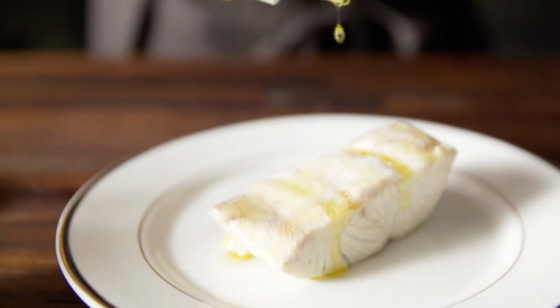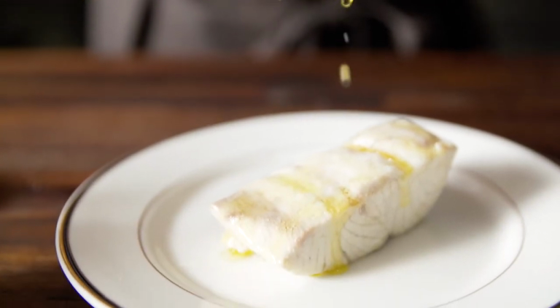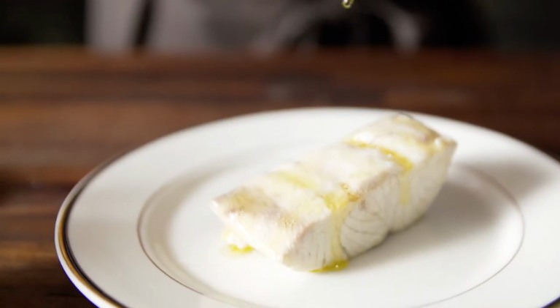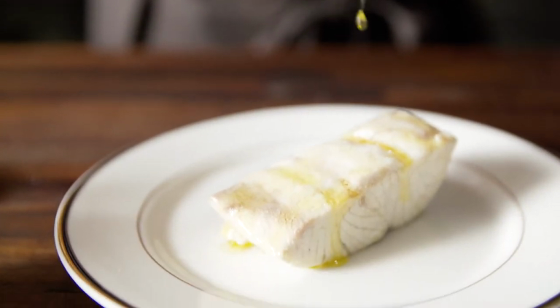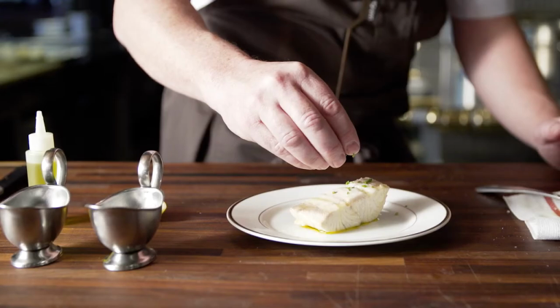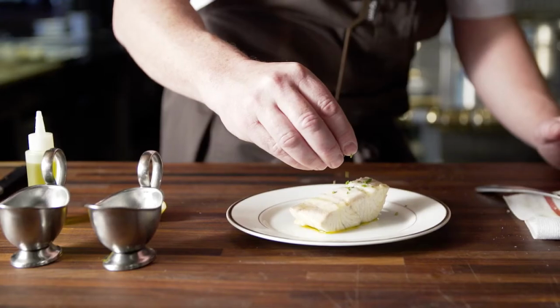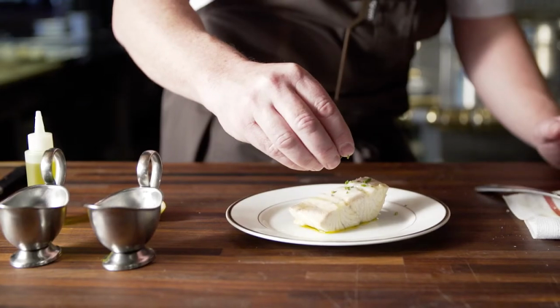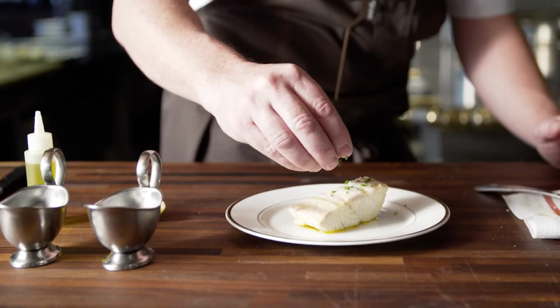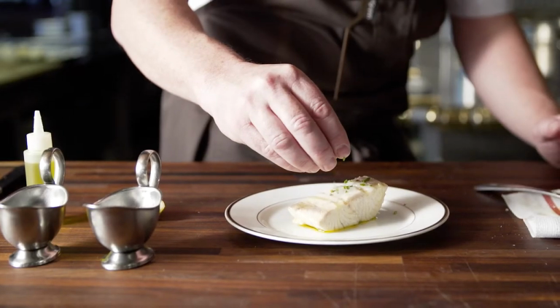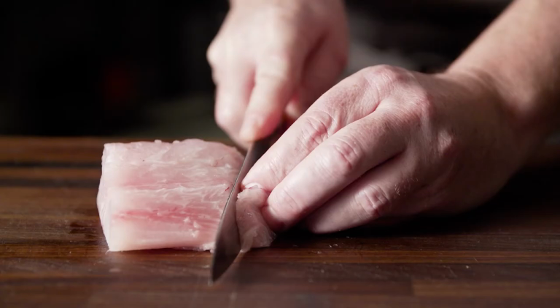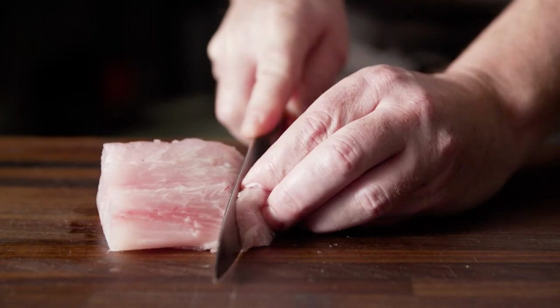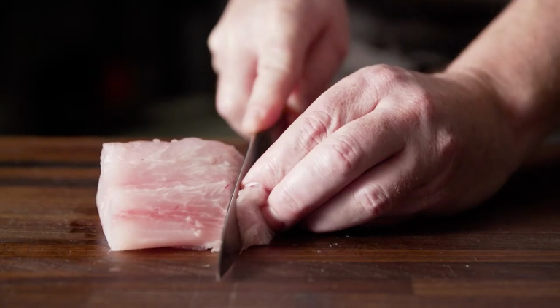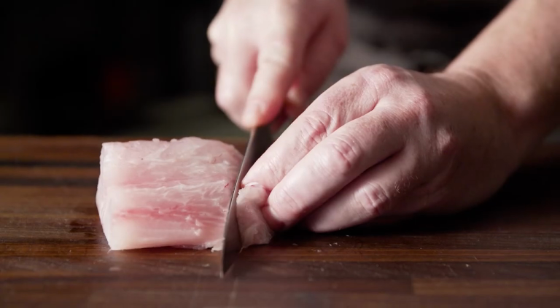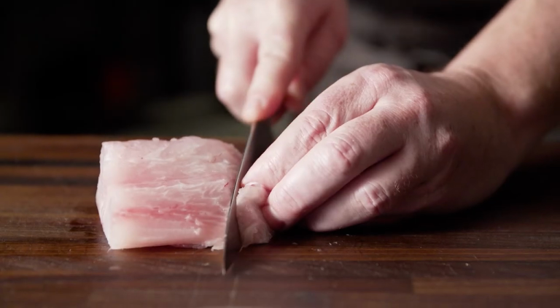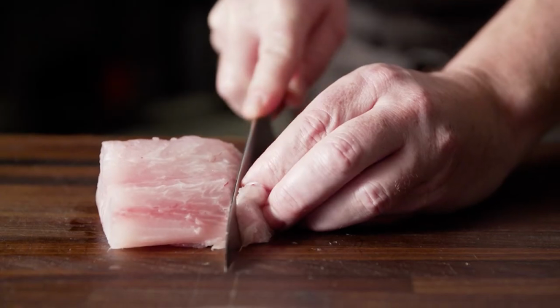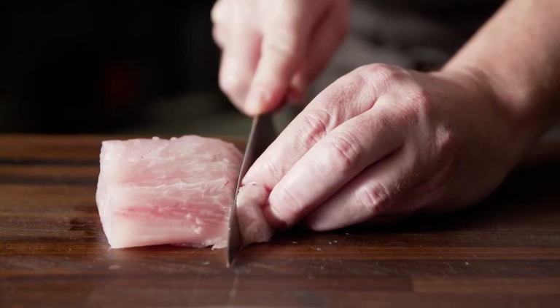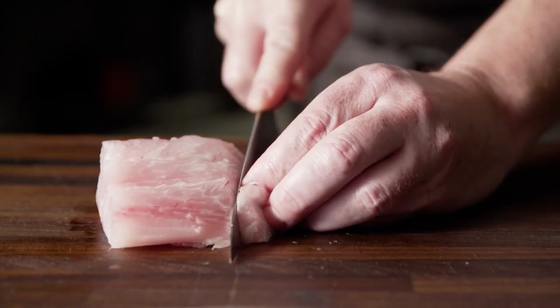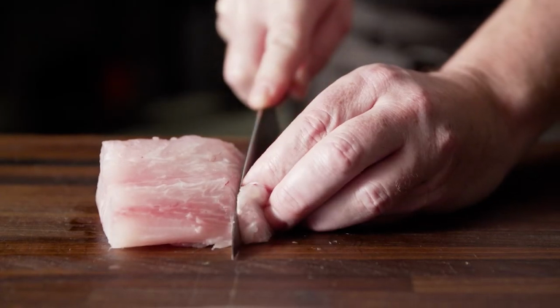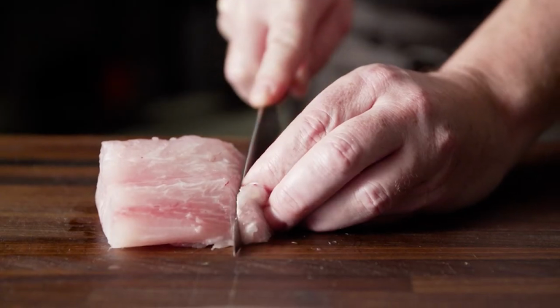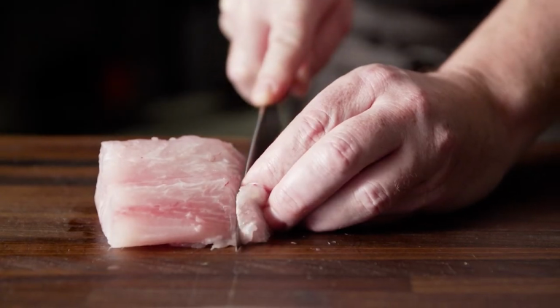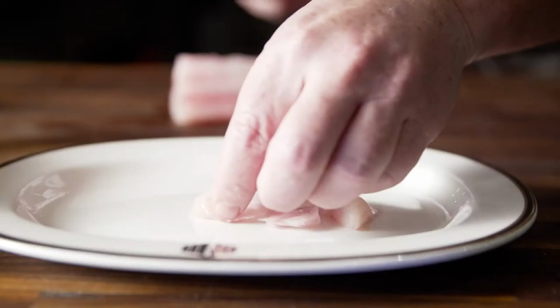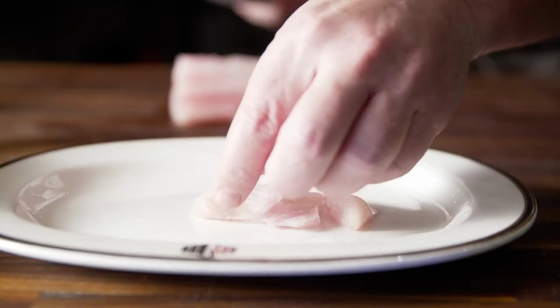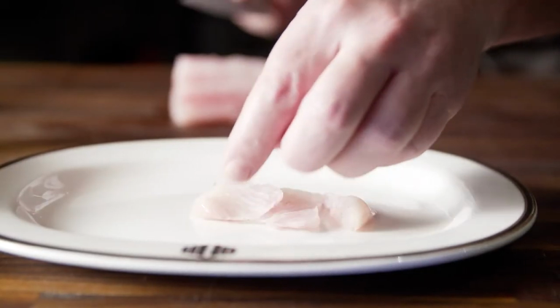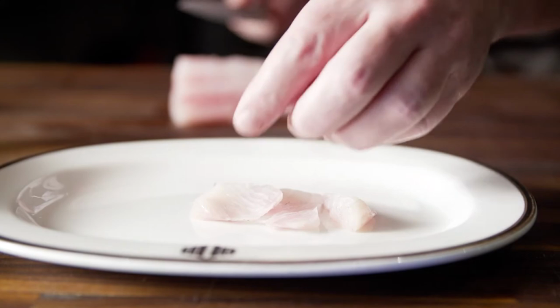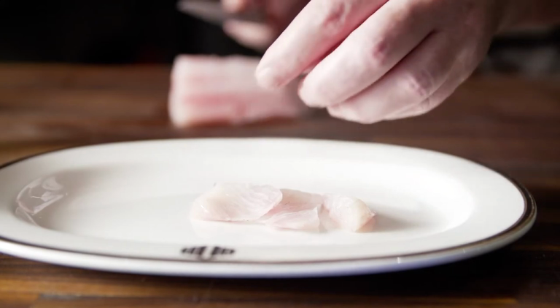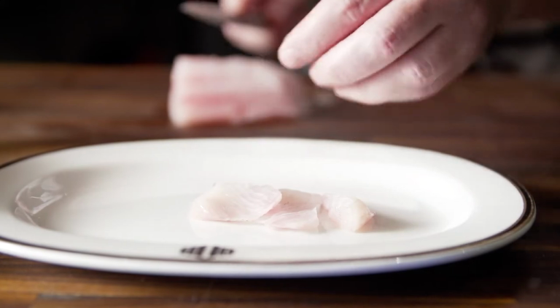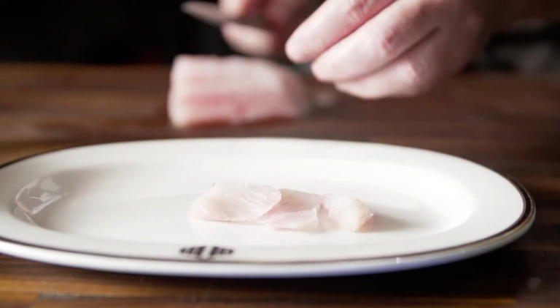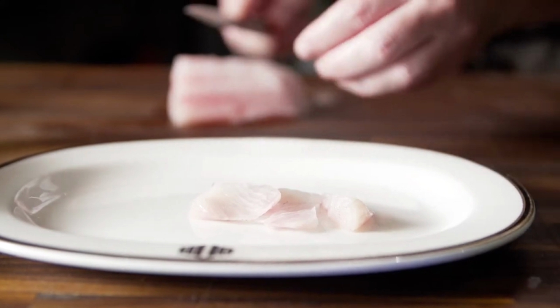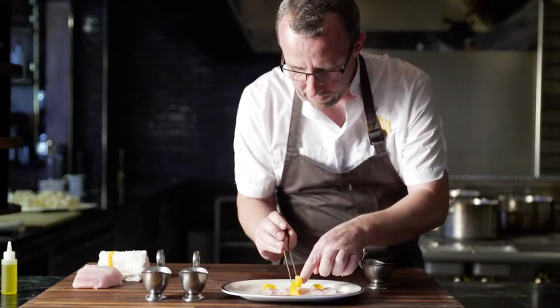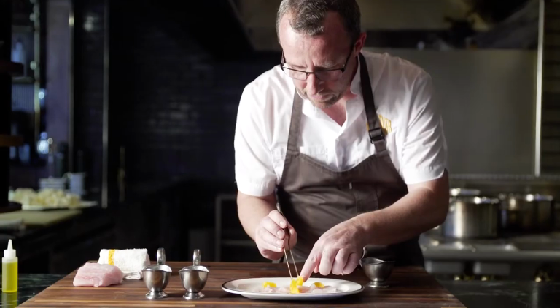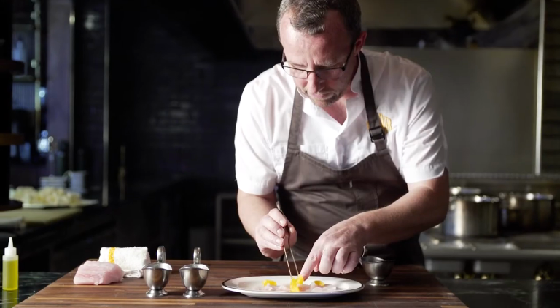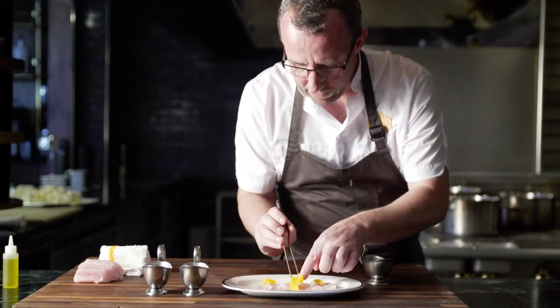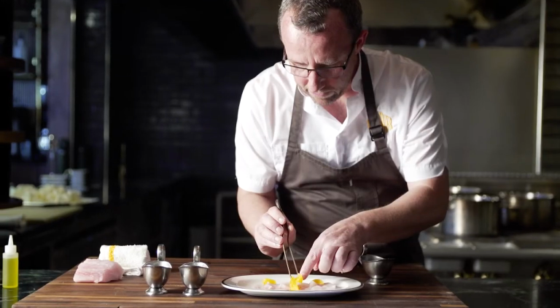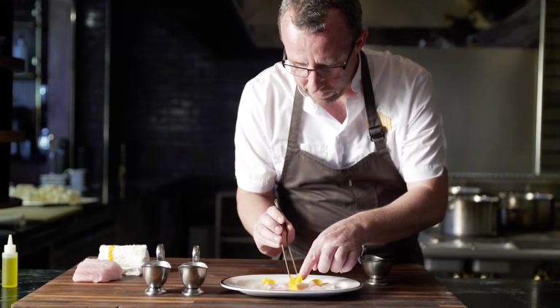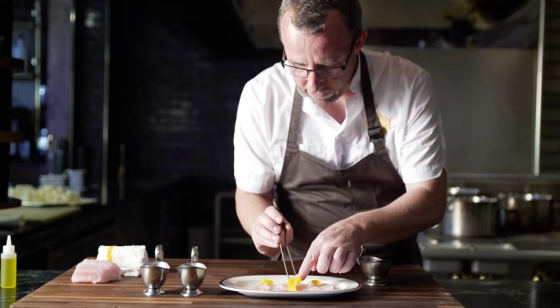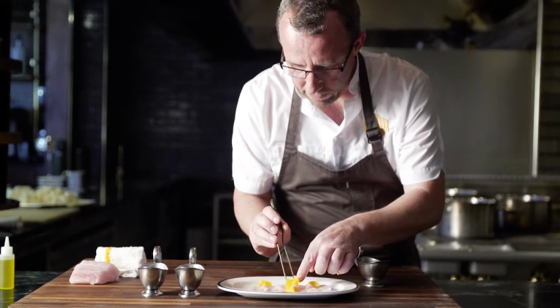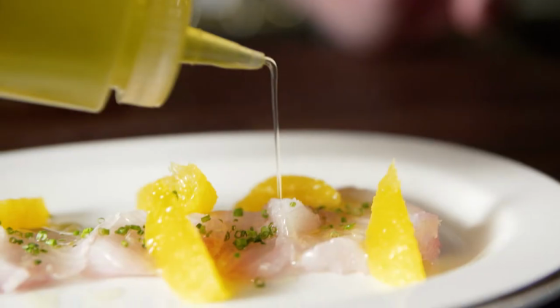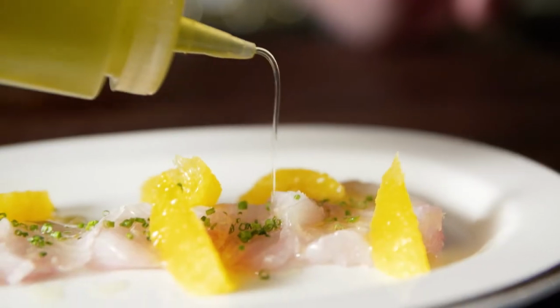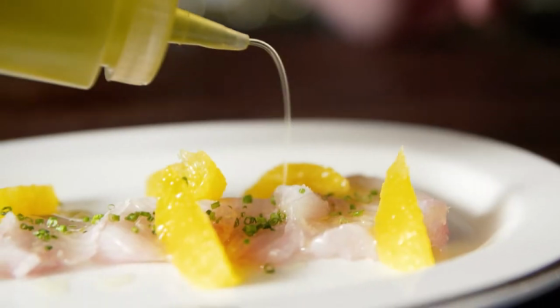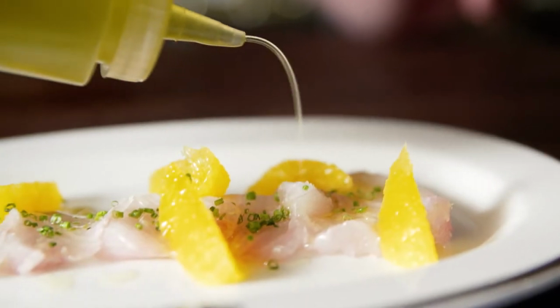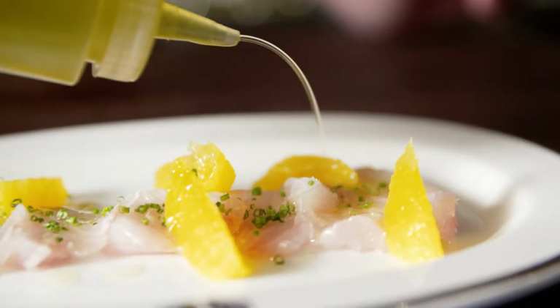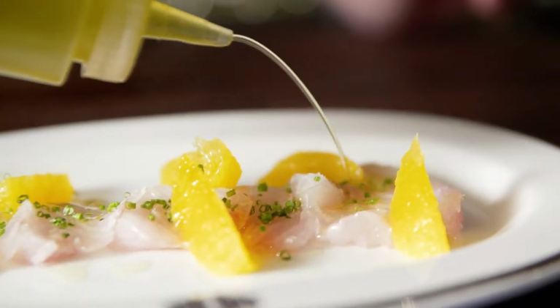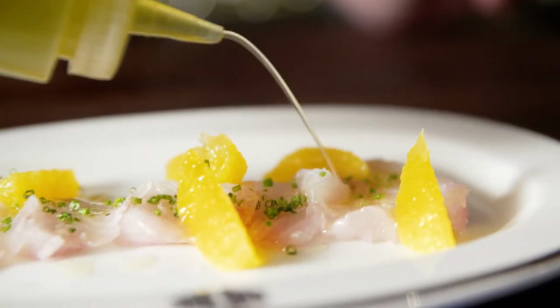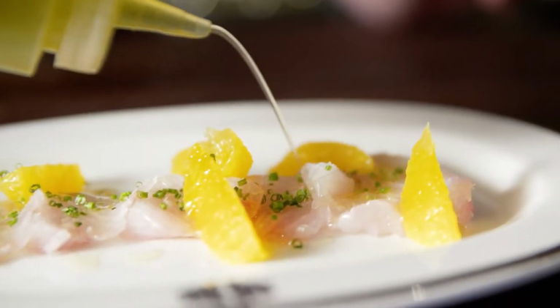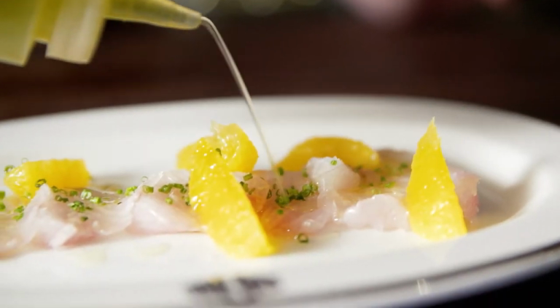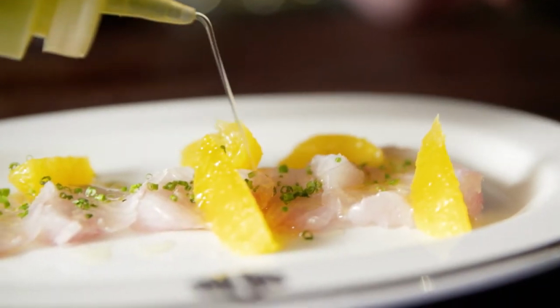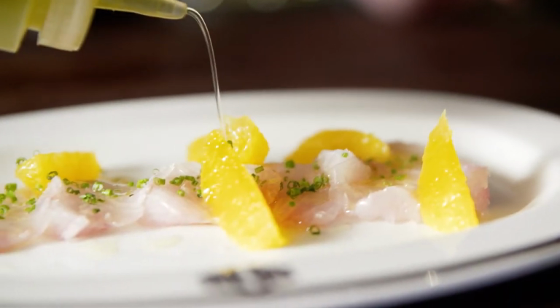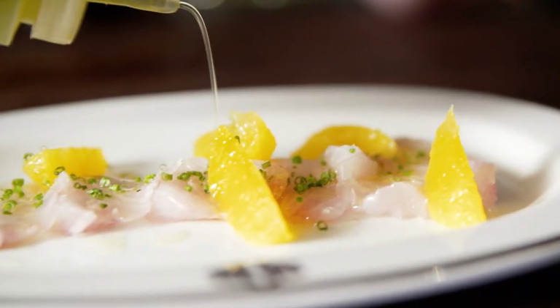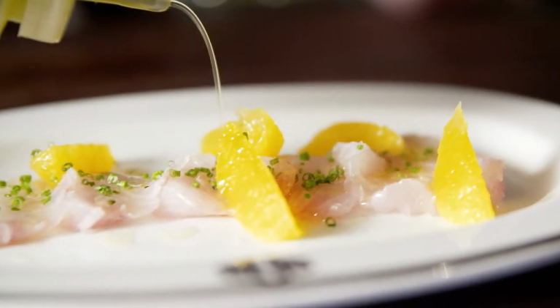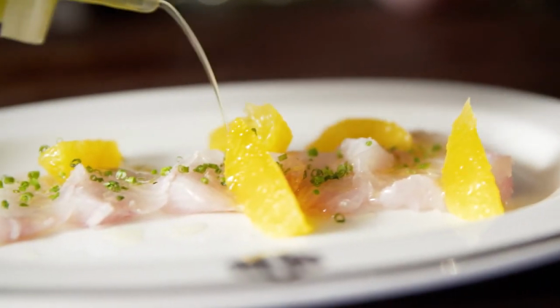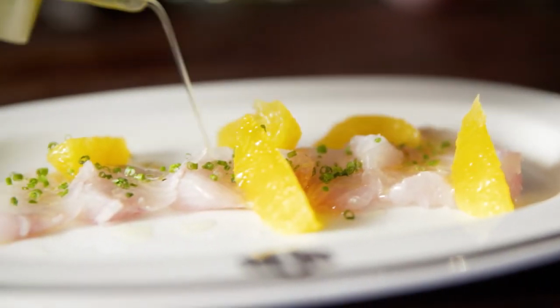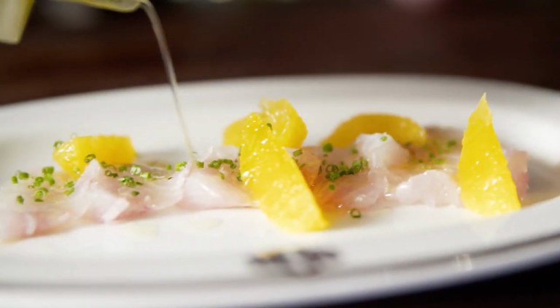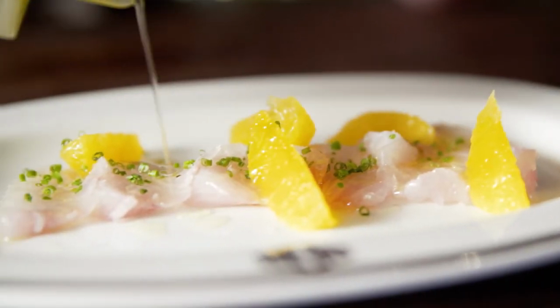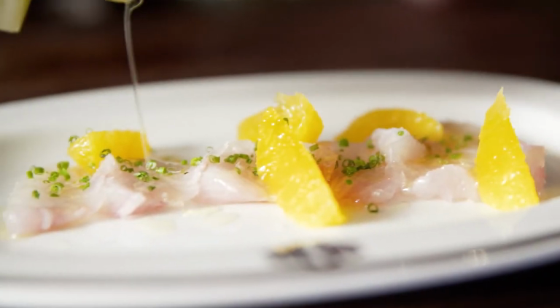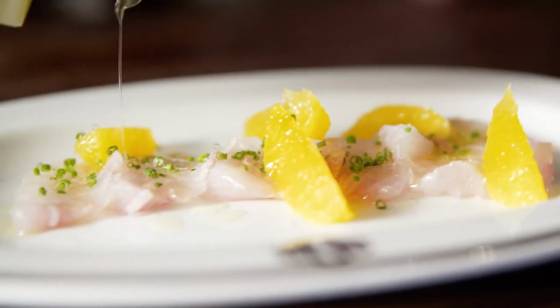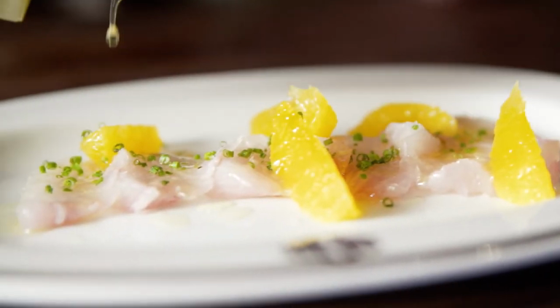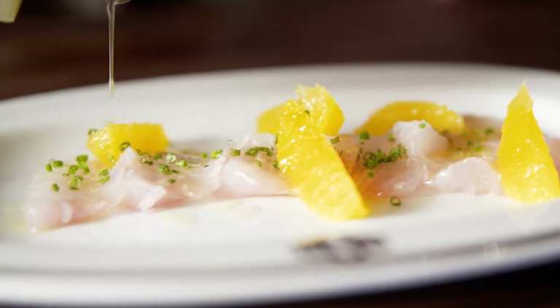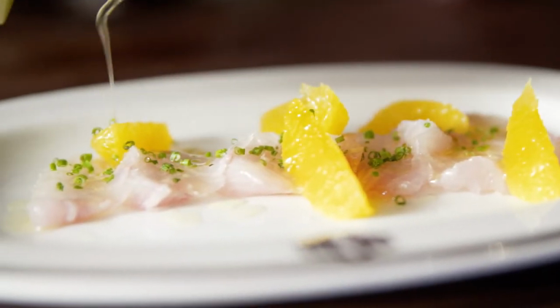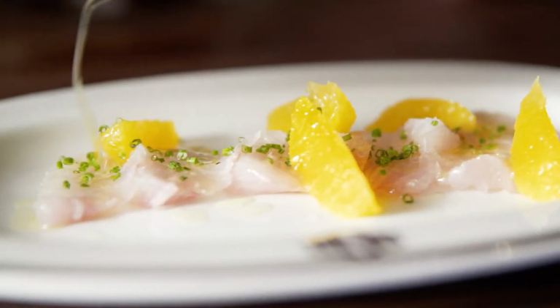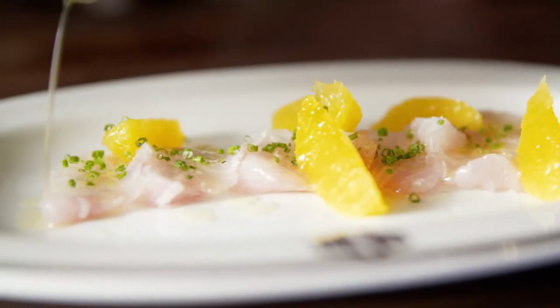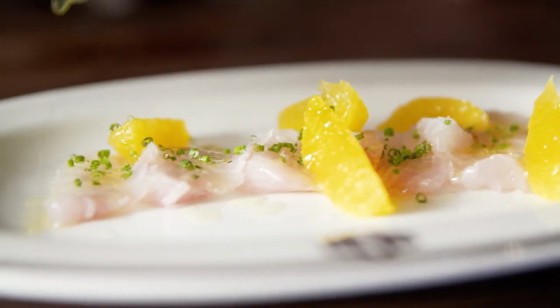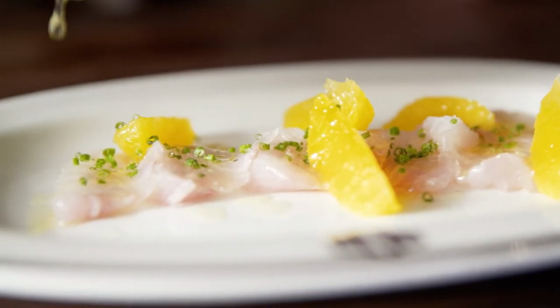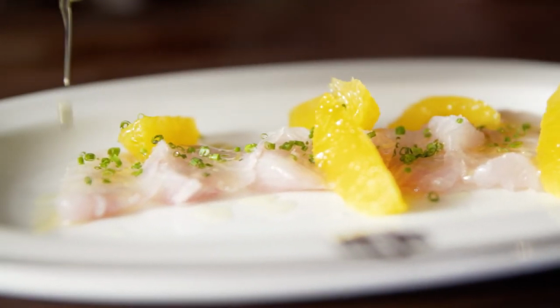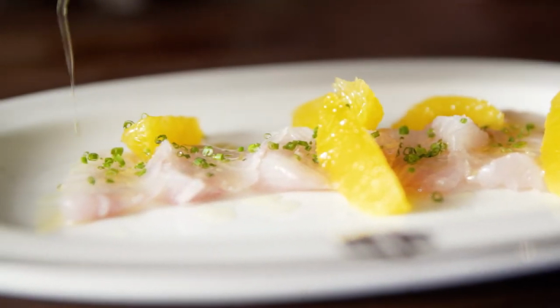At Ironside, where we do a lot of raw fish preparation, we really need that olive oil to be fresh and fruity. It really helps elevate the dish.